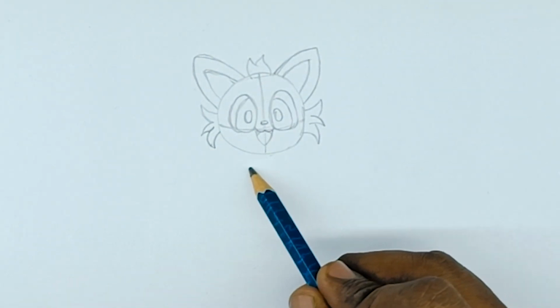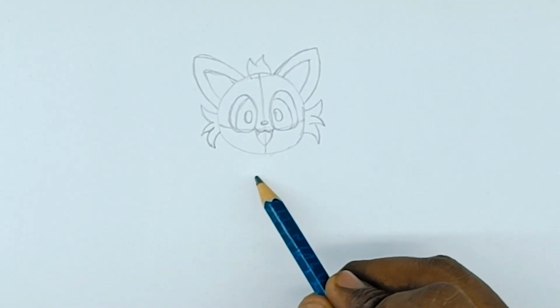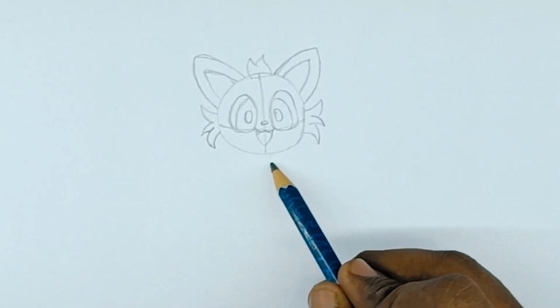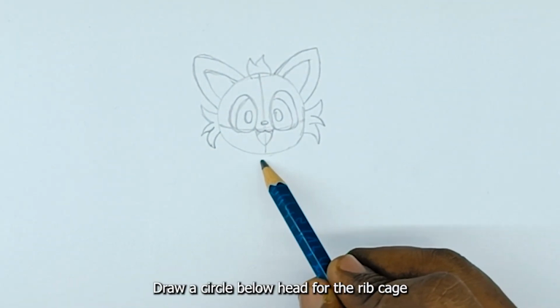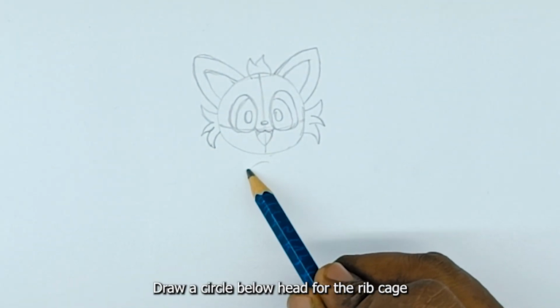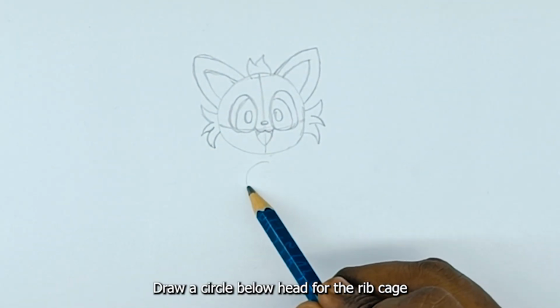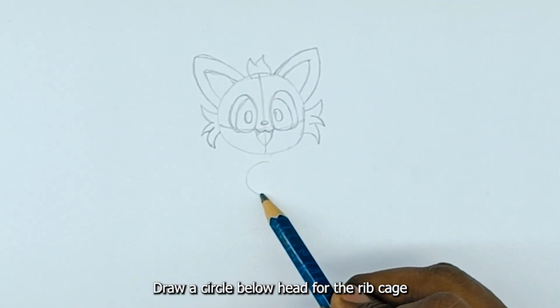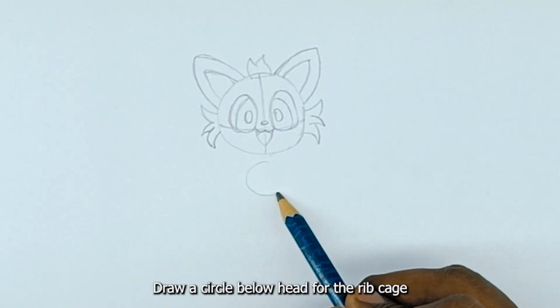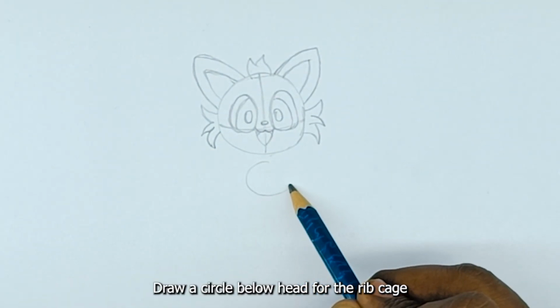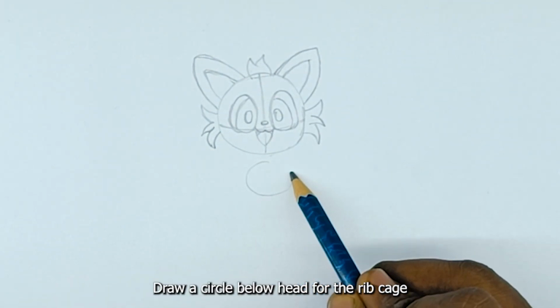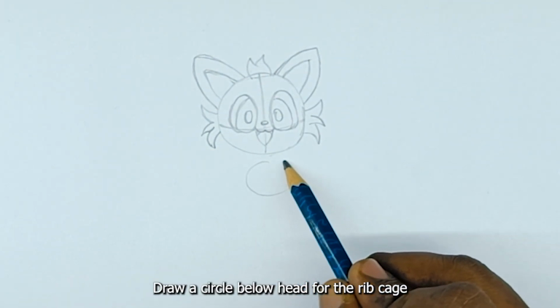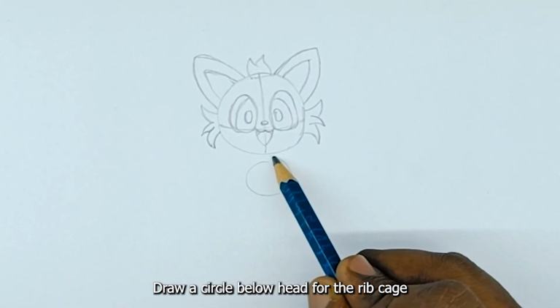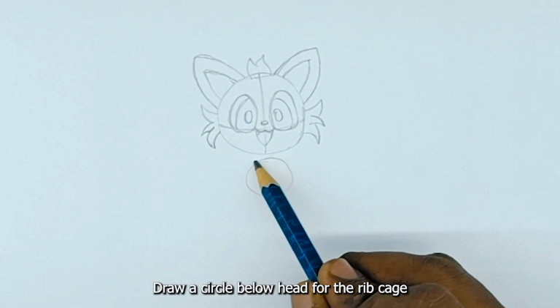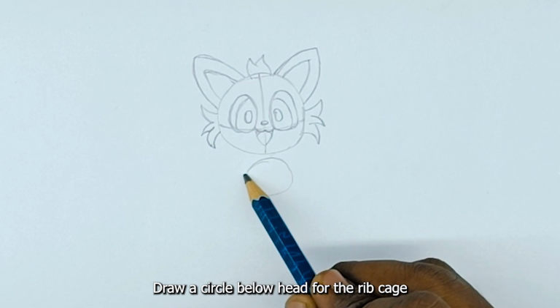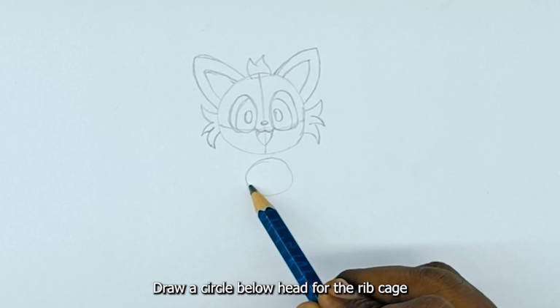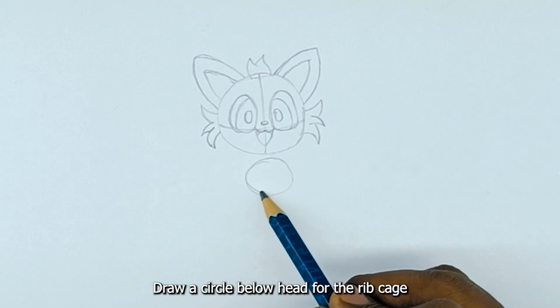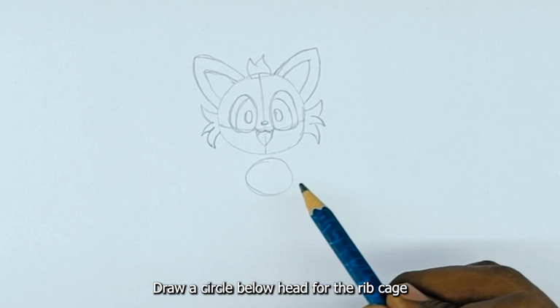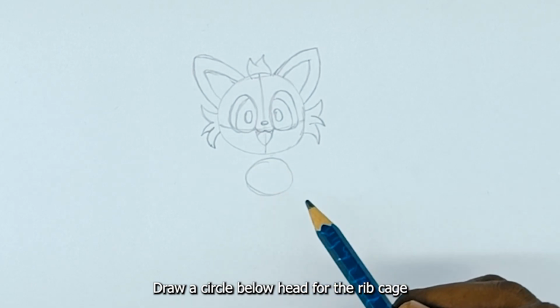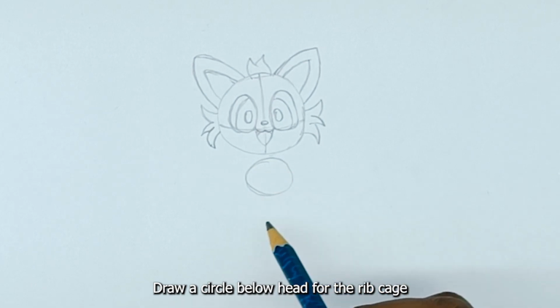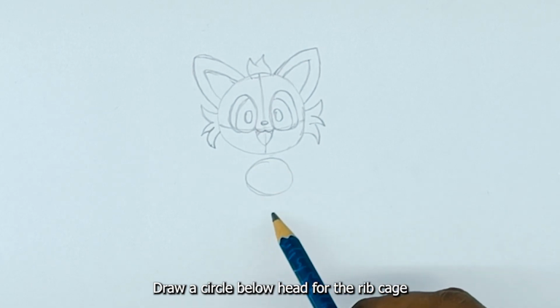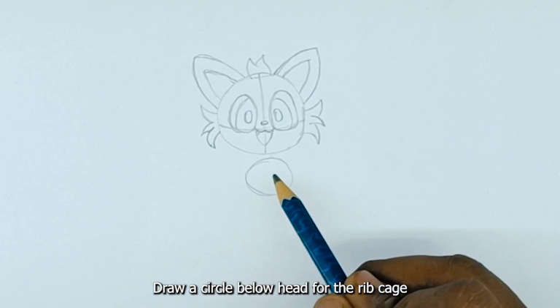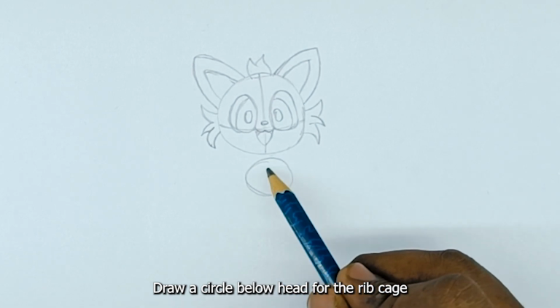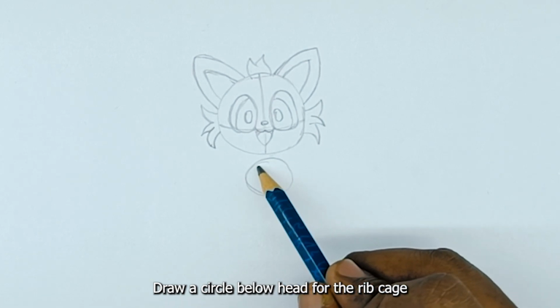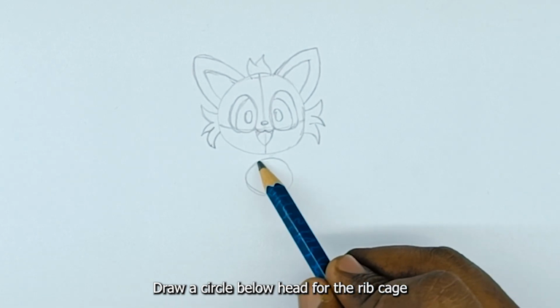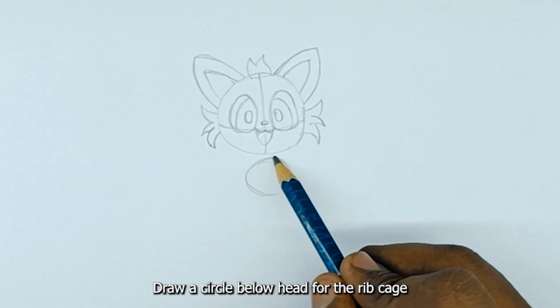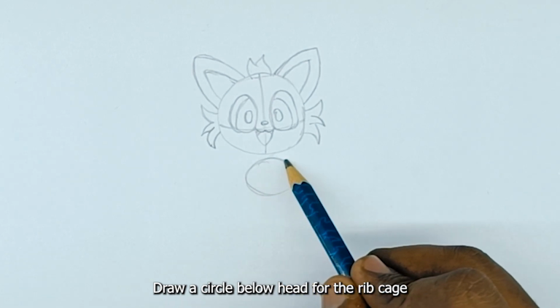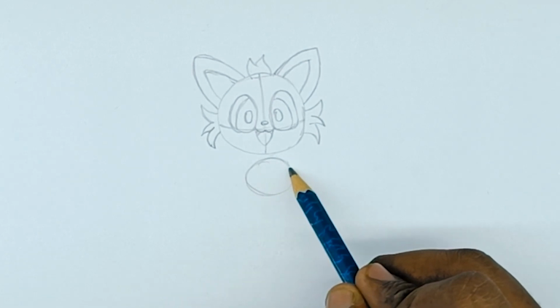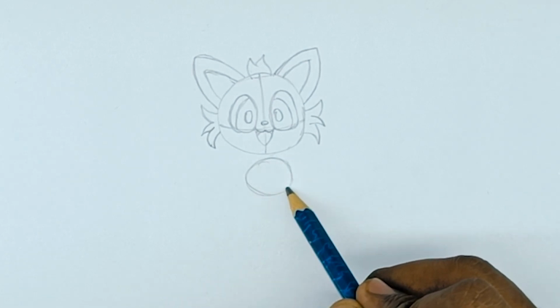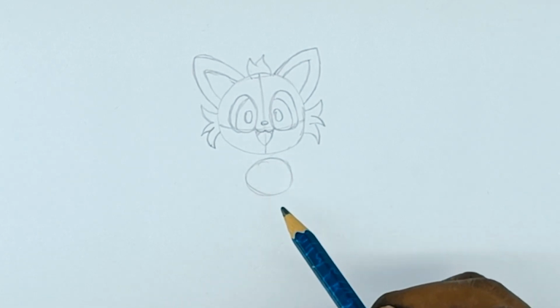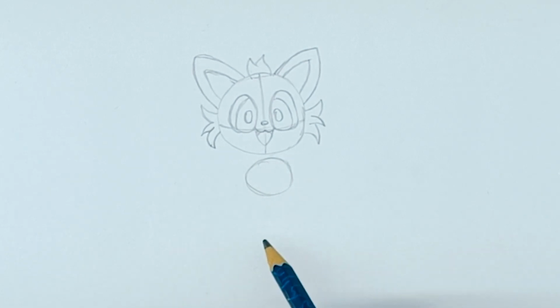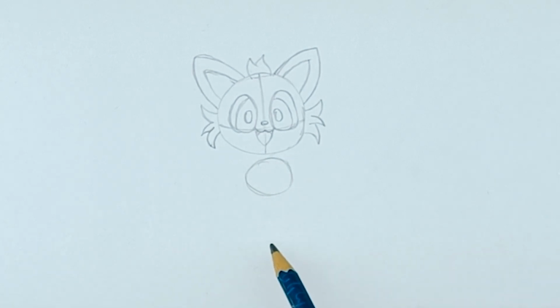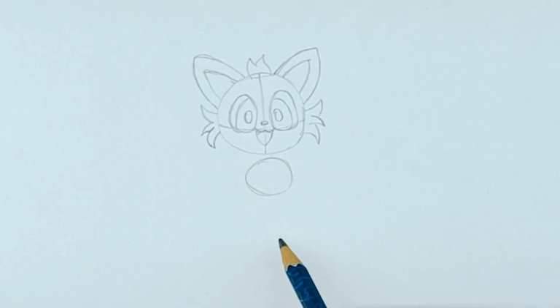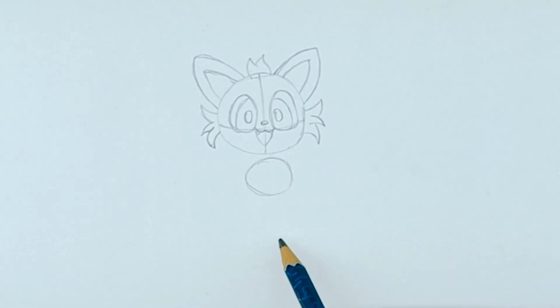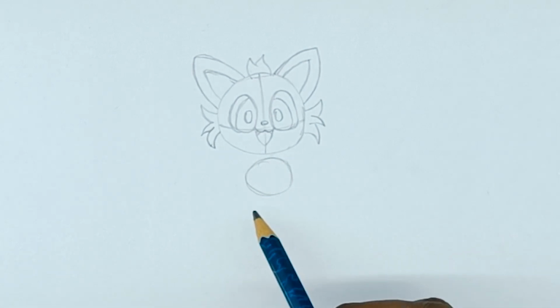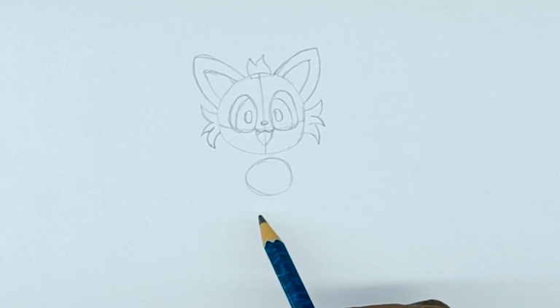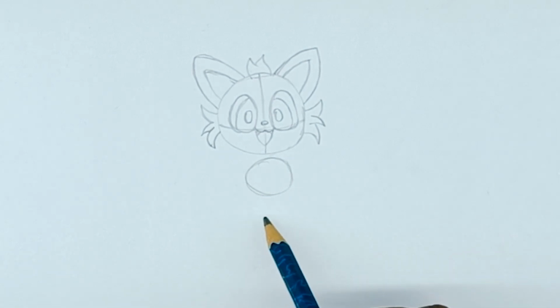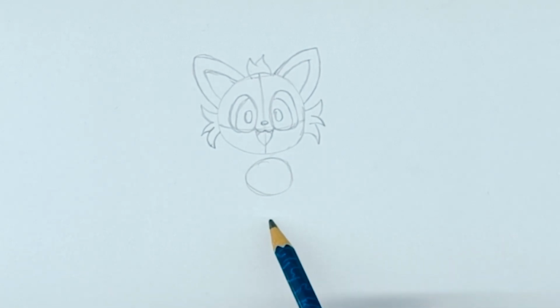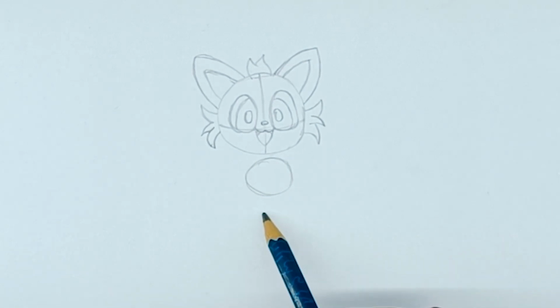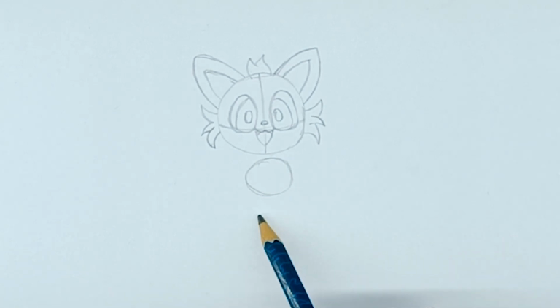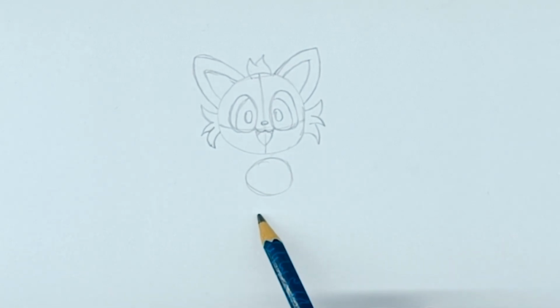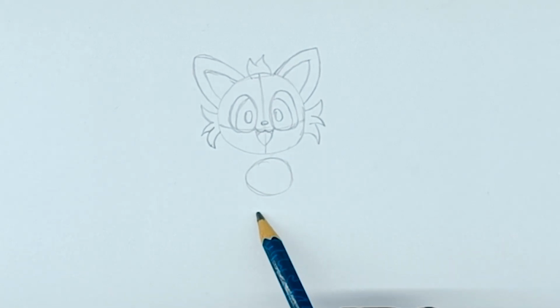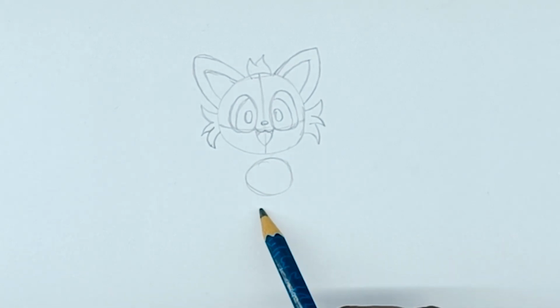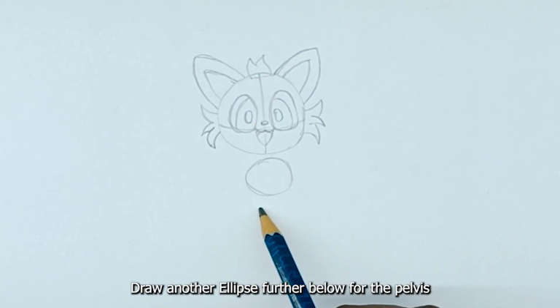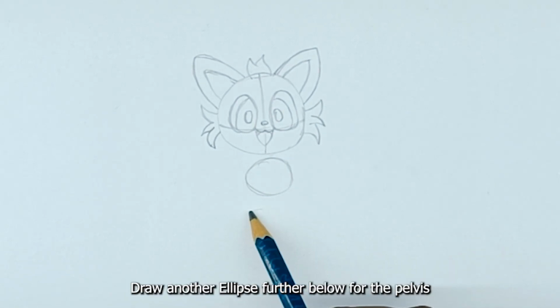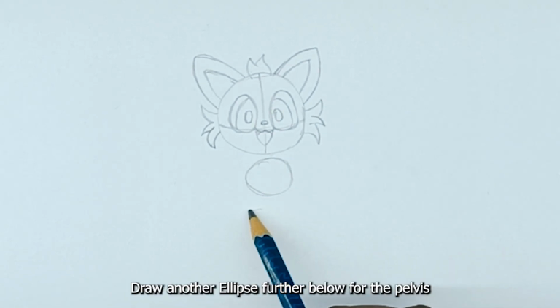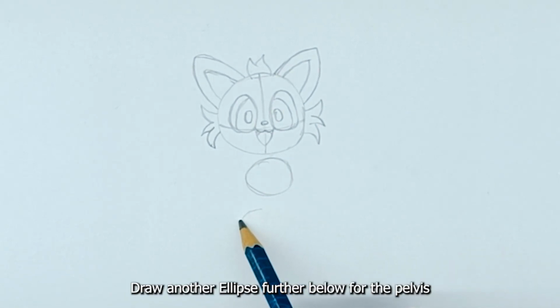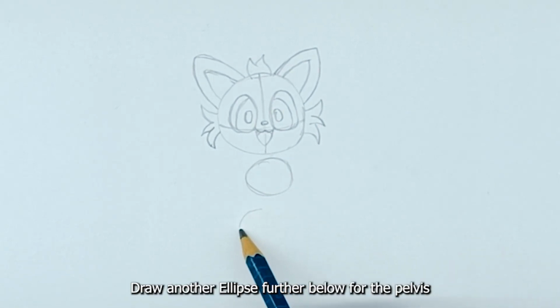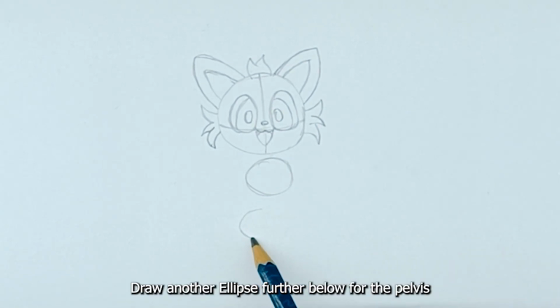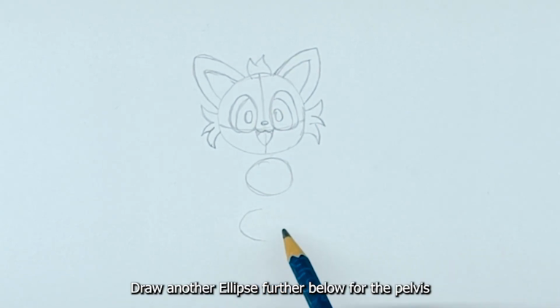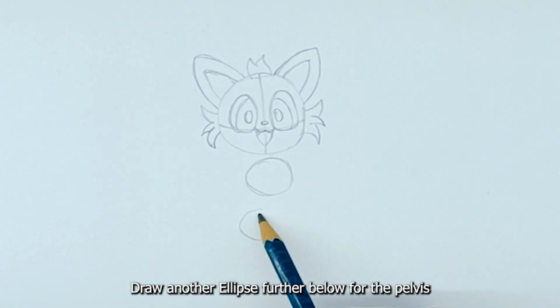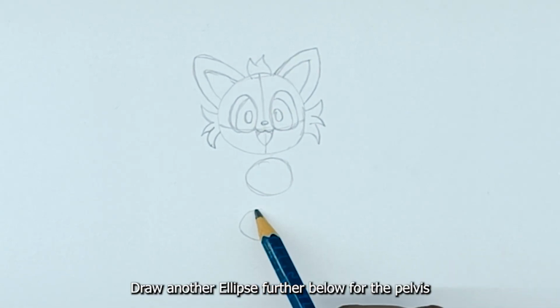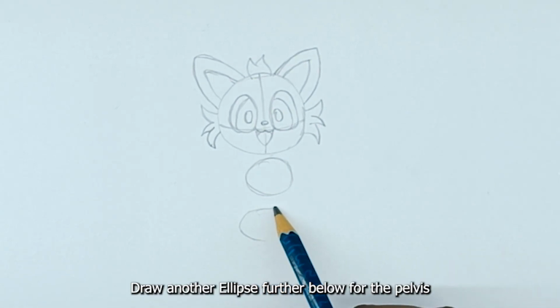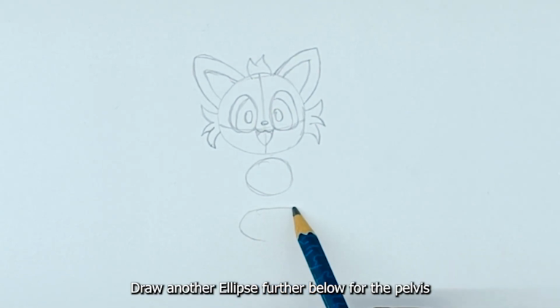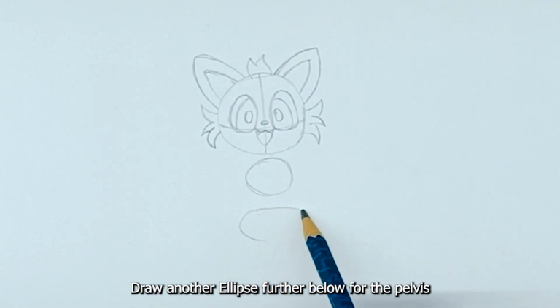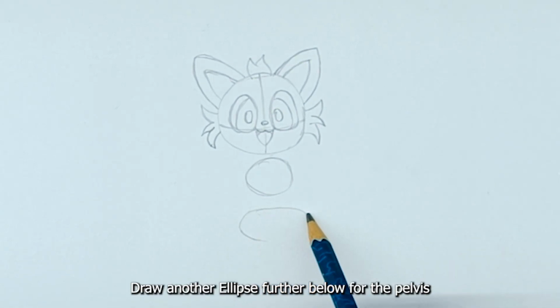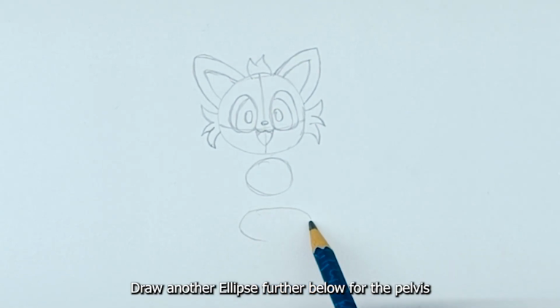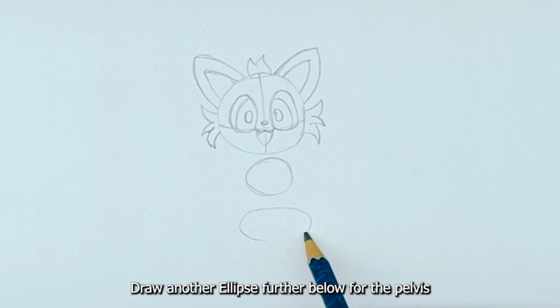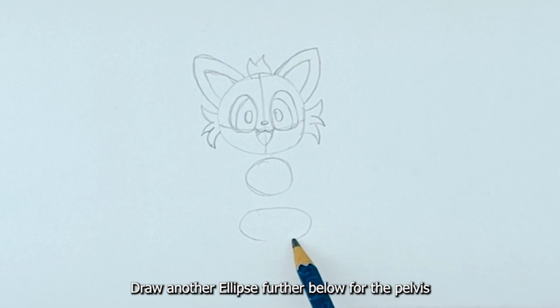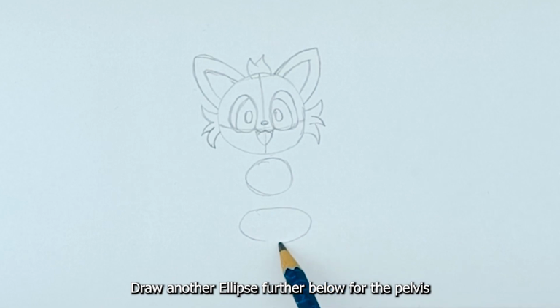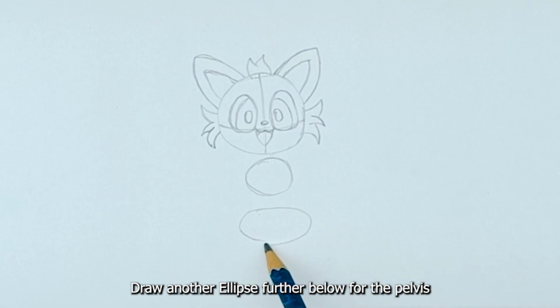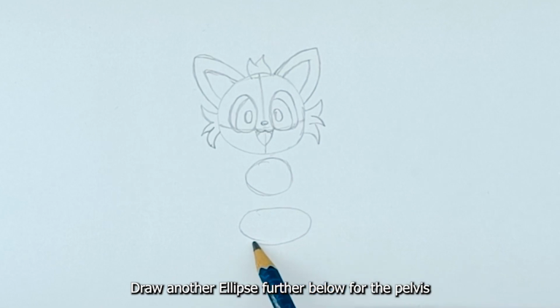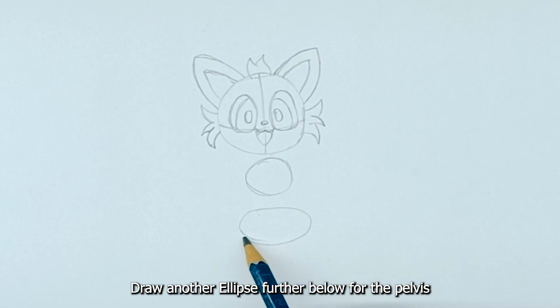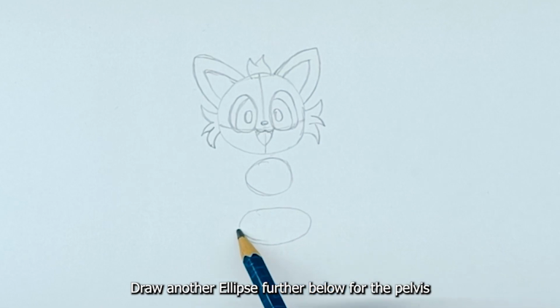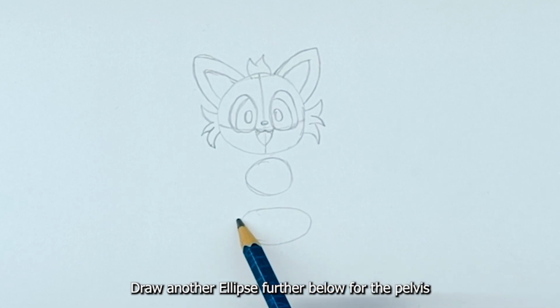Draw a circle below the head for the ribcage. Draw another ellipse further below for the pelvis.